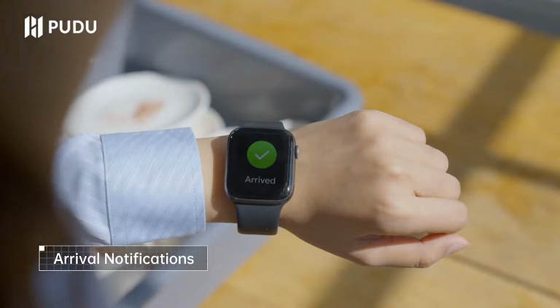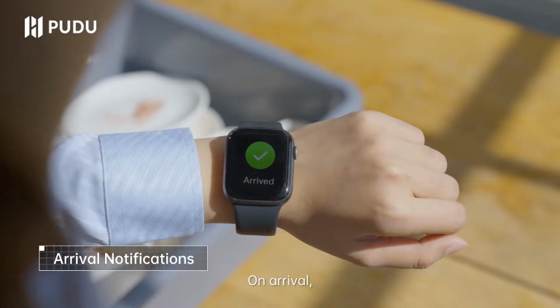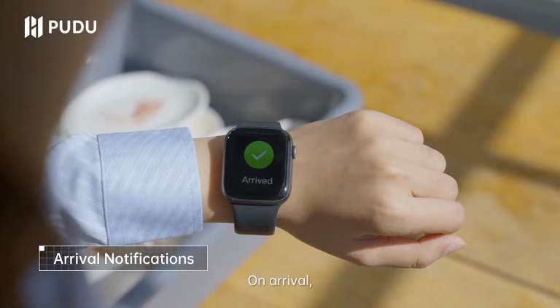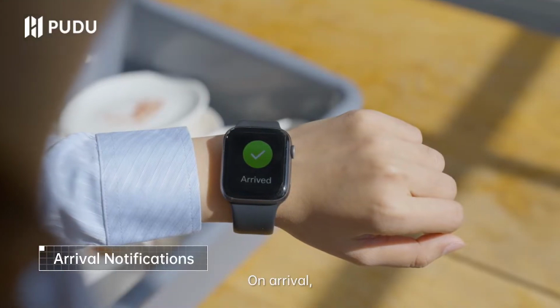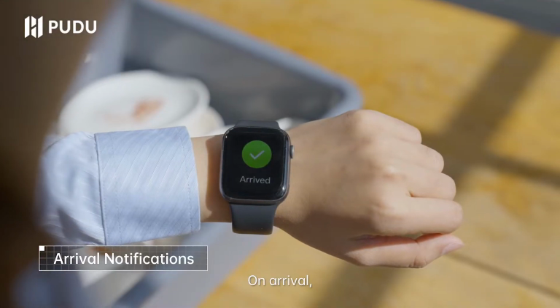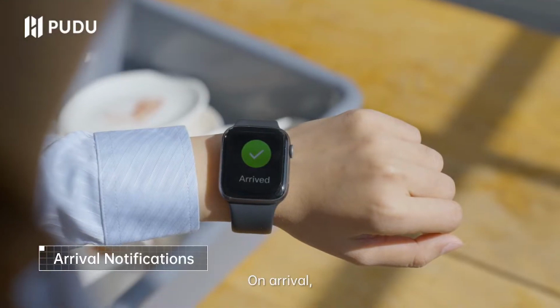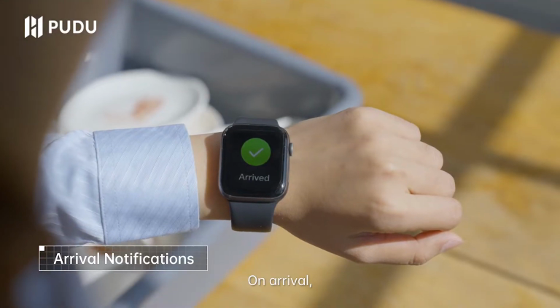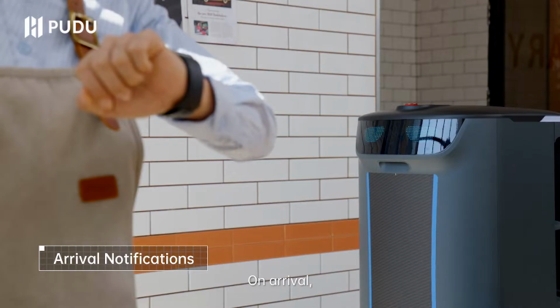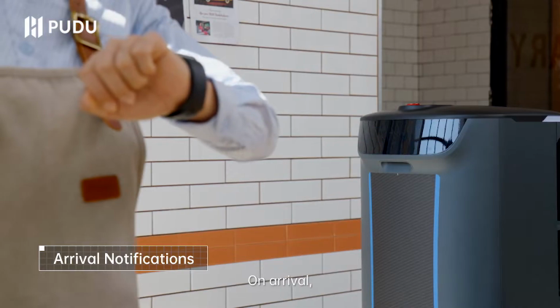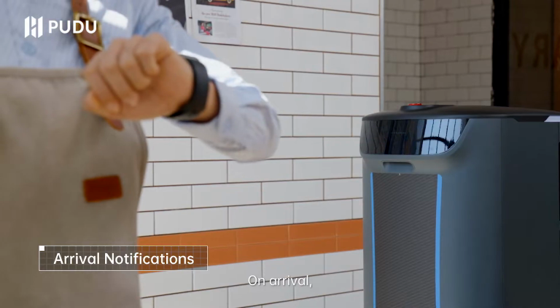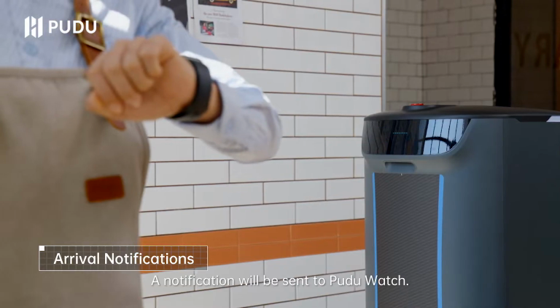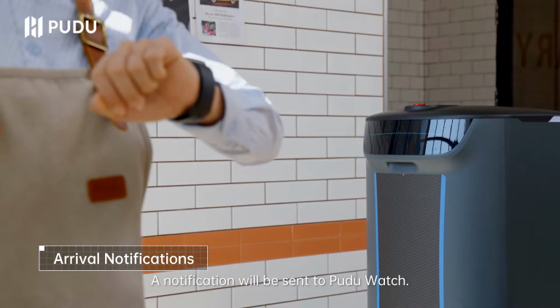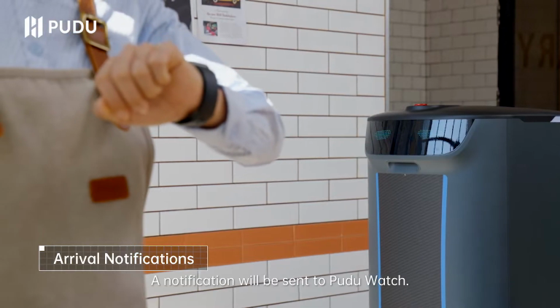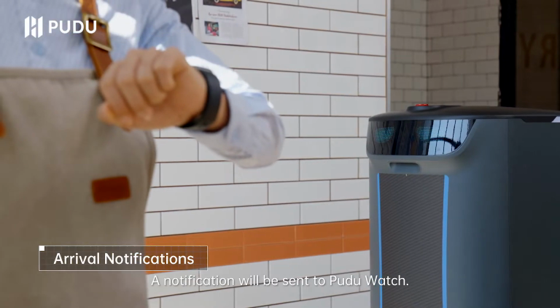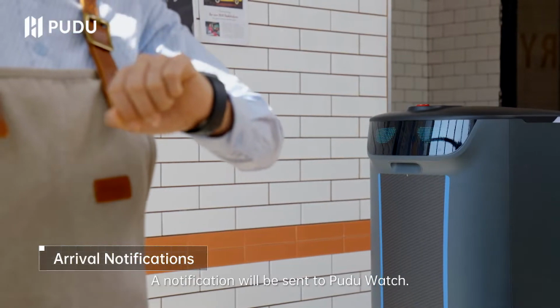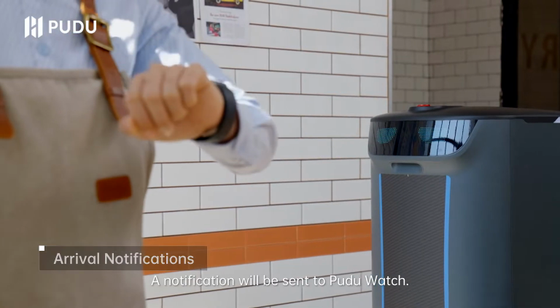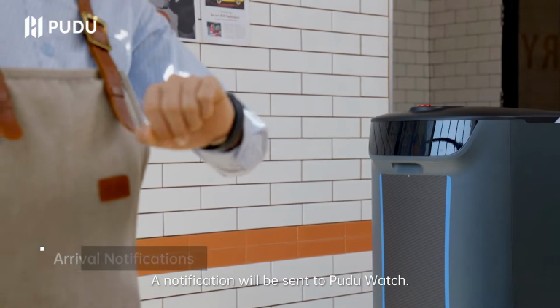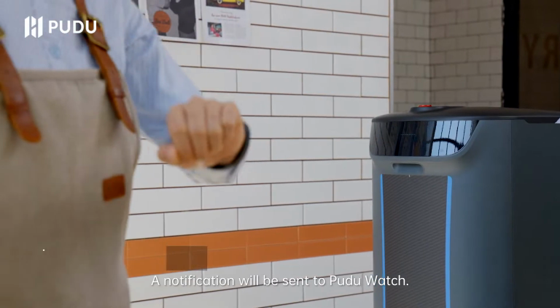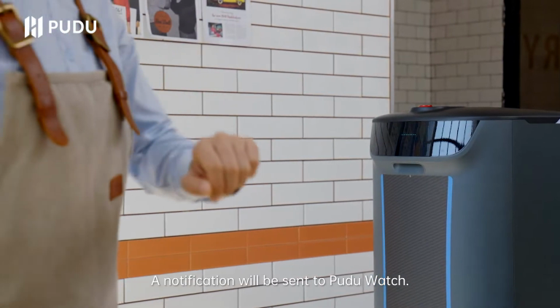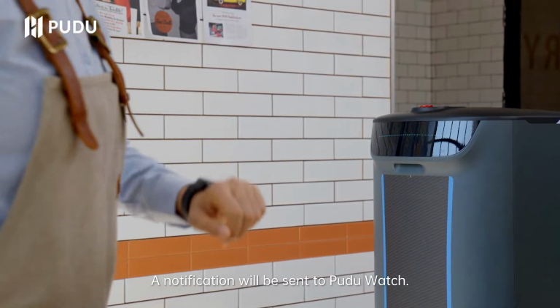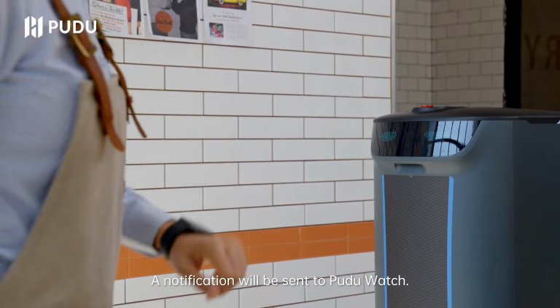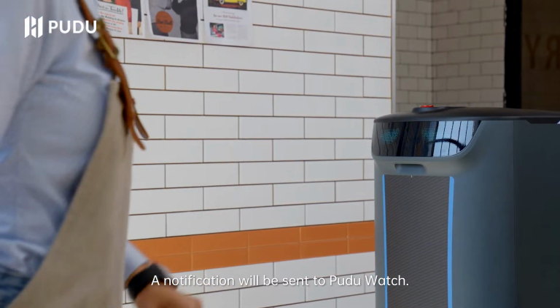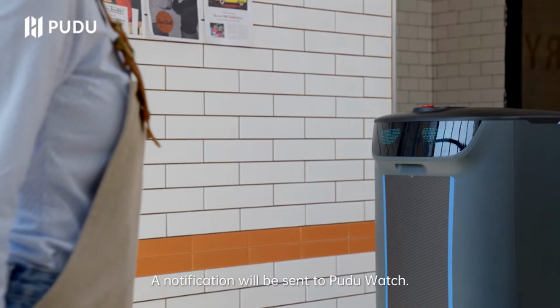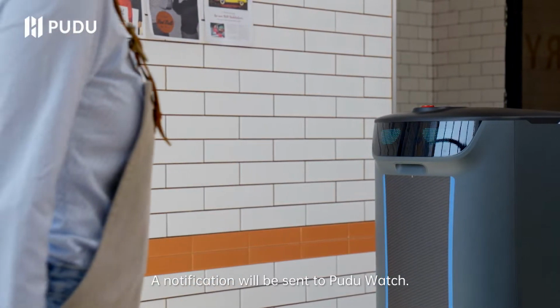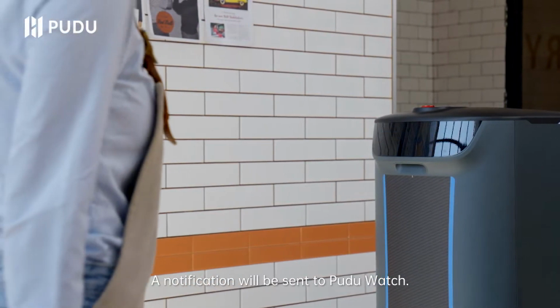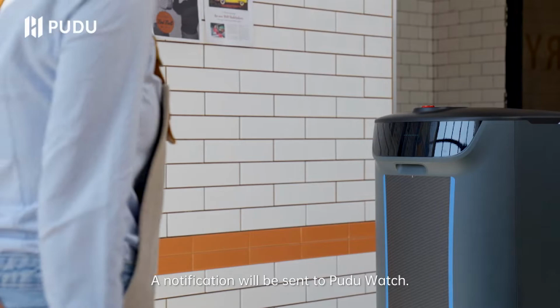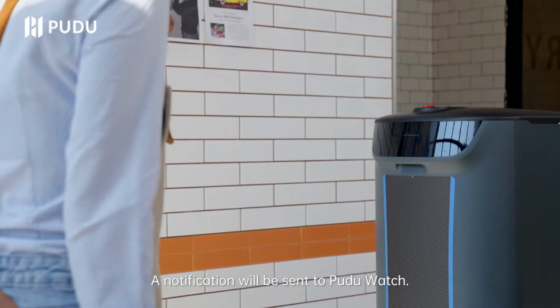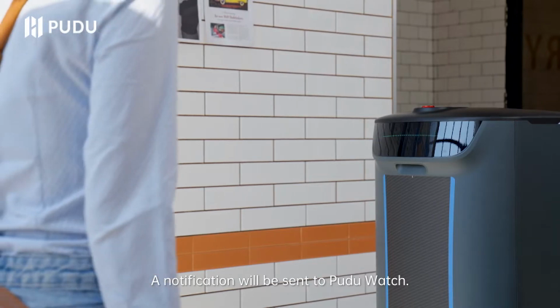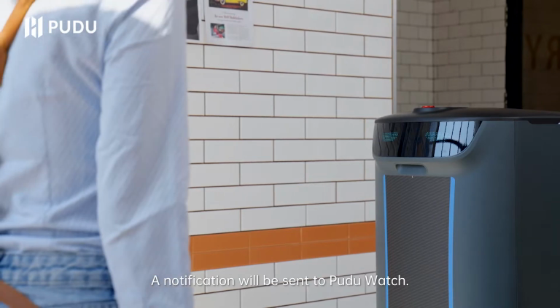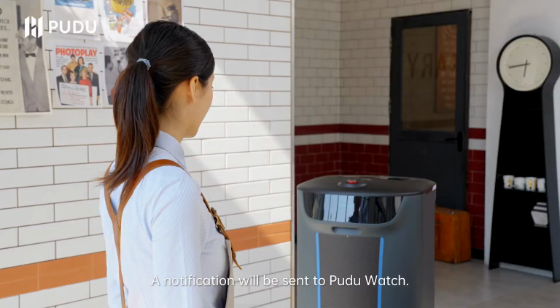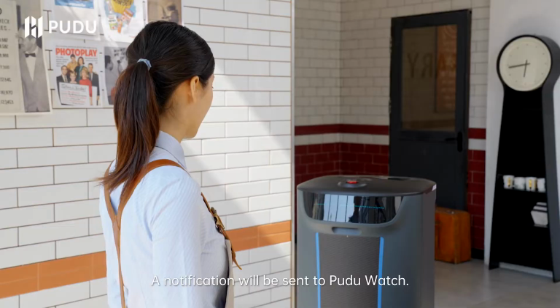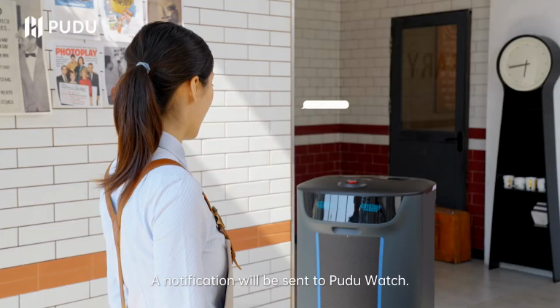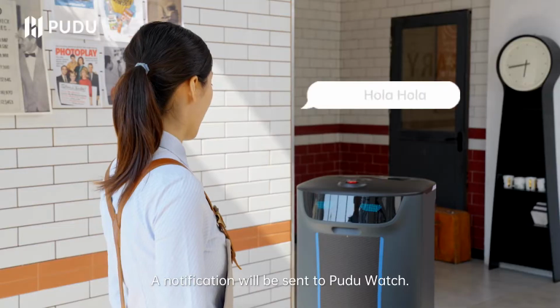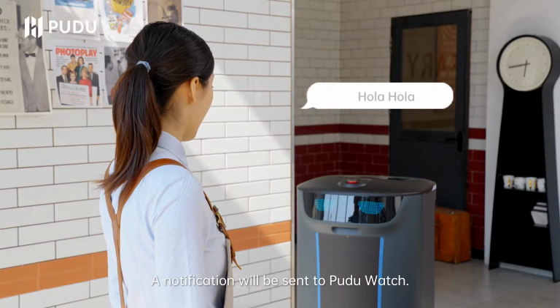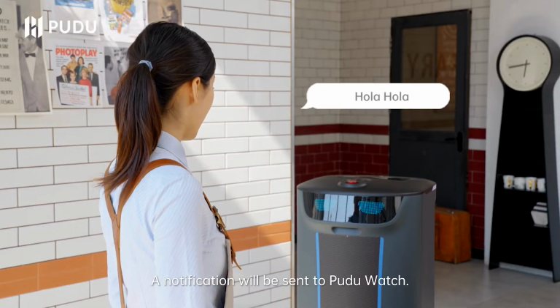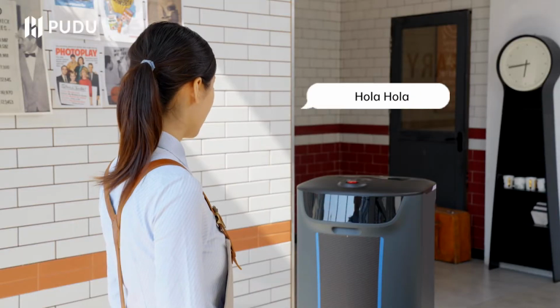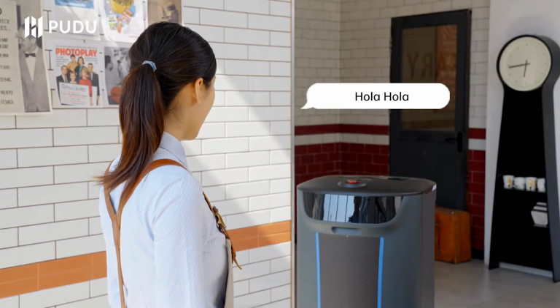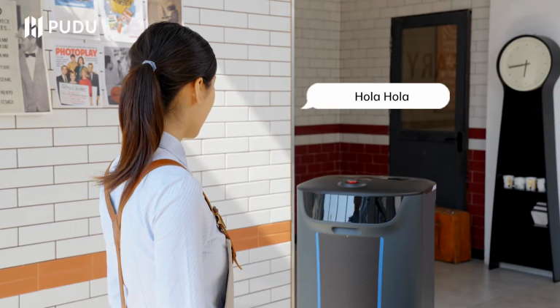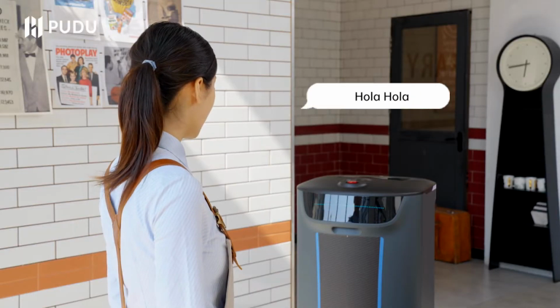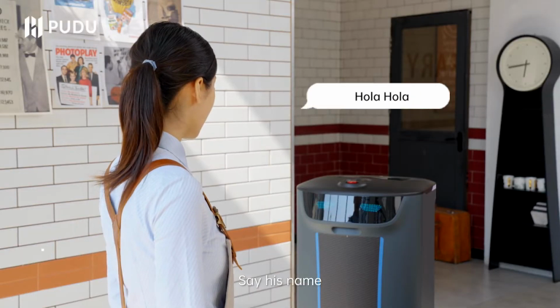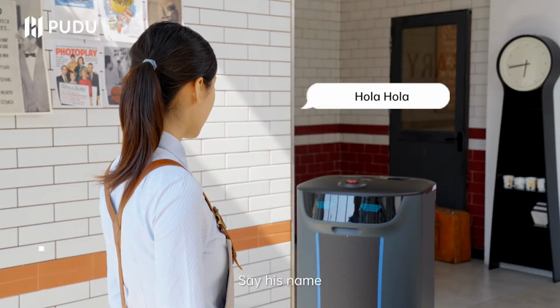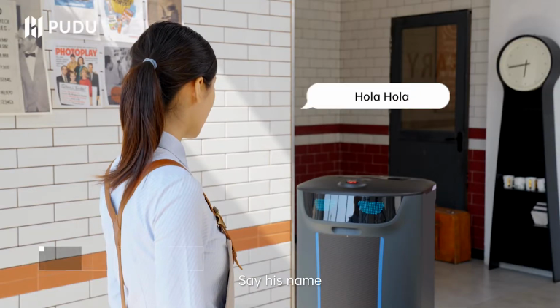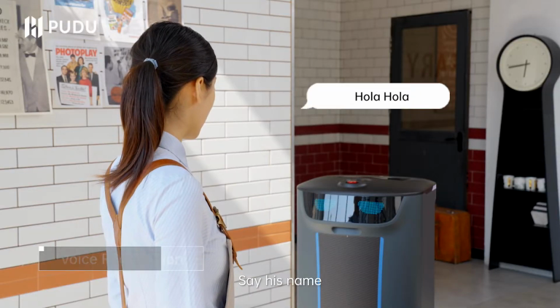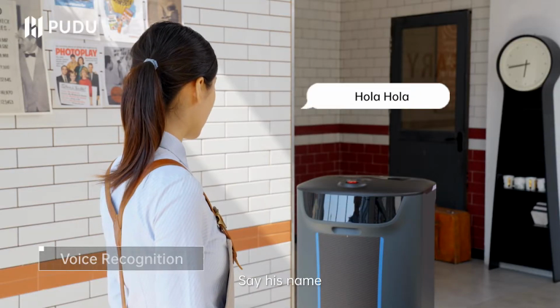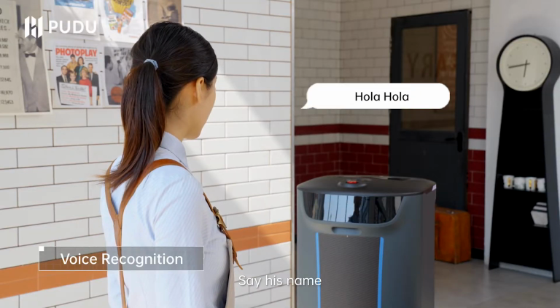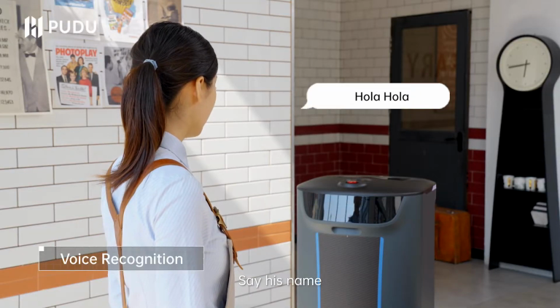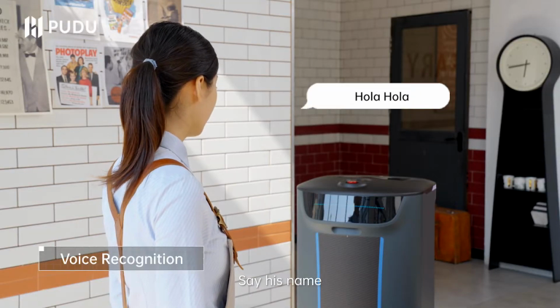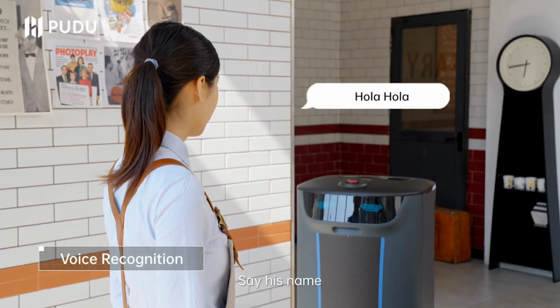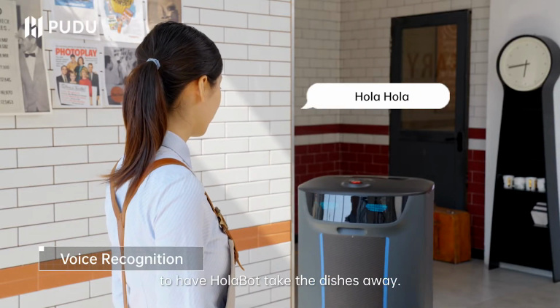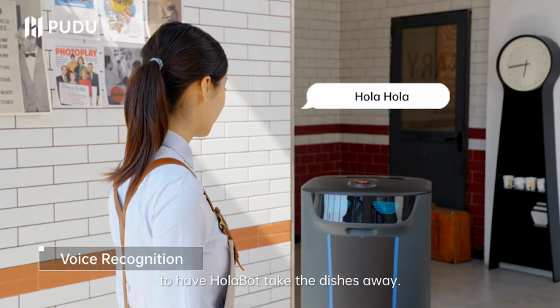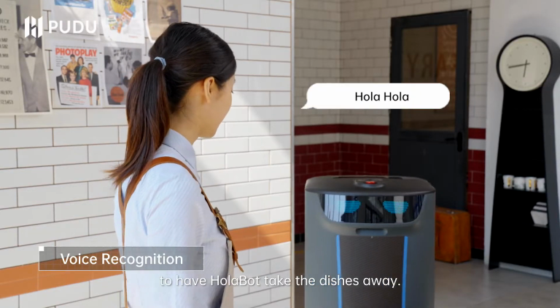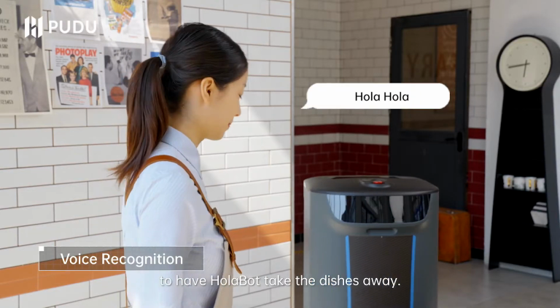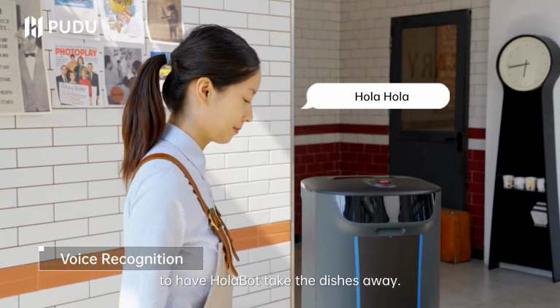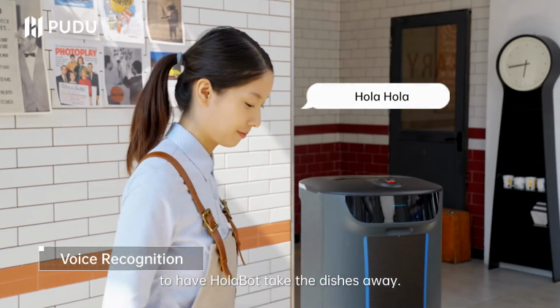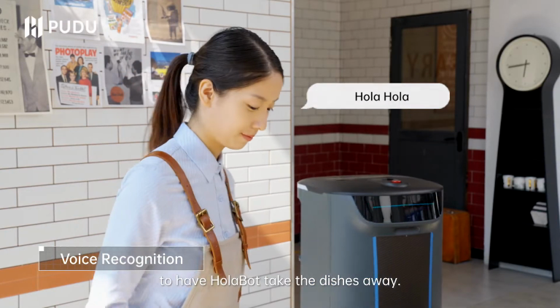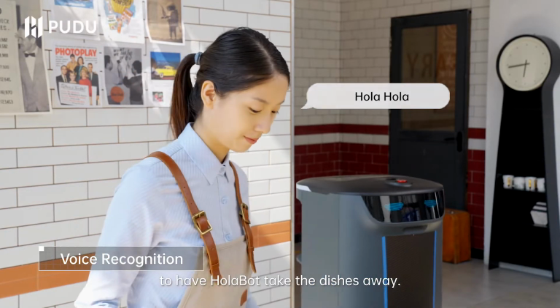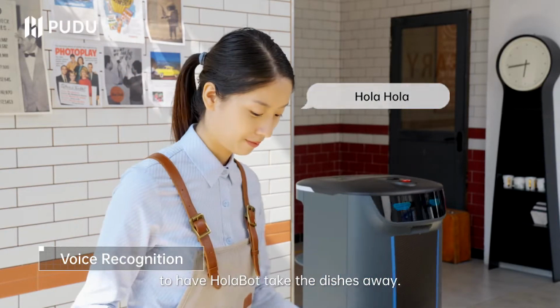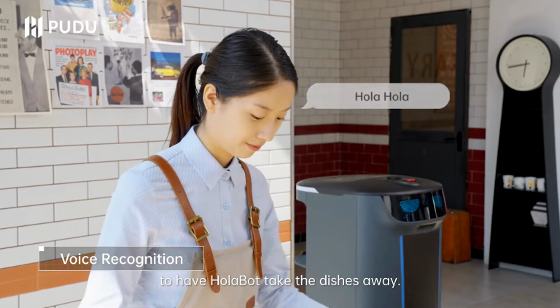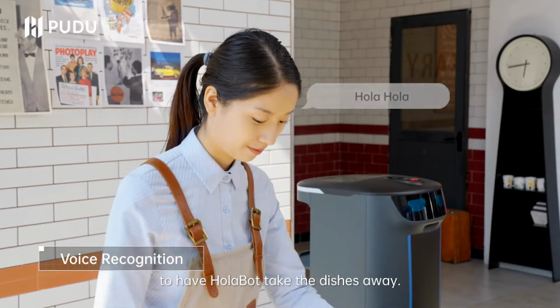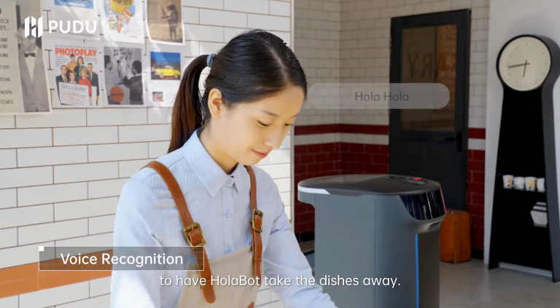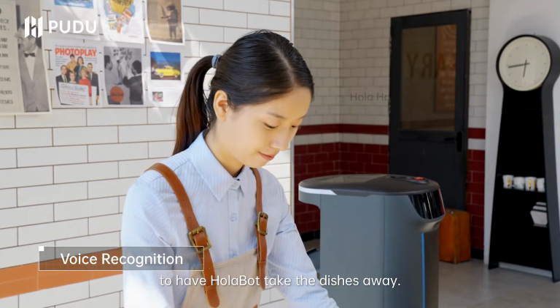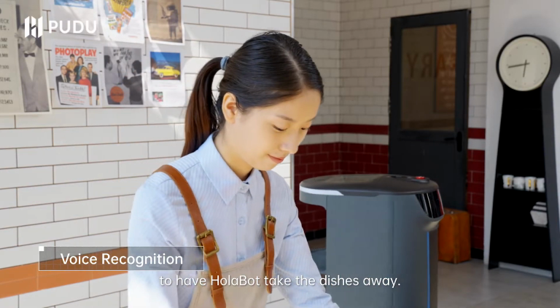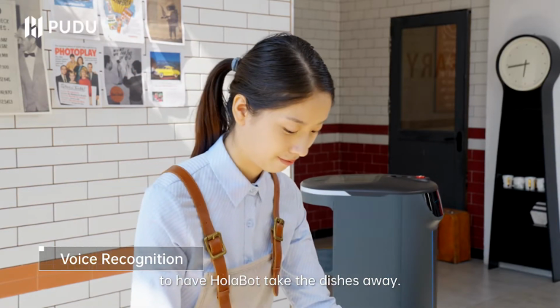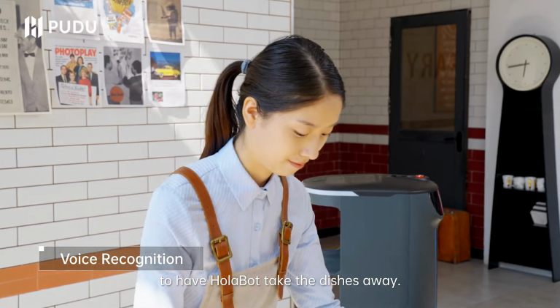On arrival, a notification will be sent to let you know to watch. Say his name to have Holobot take the dishes away.